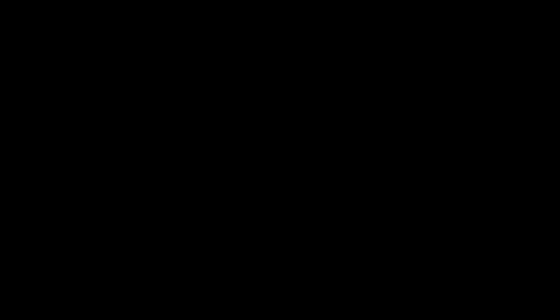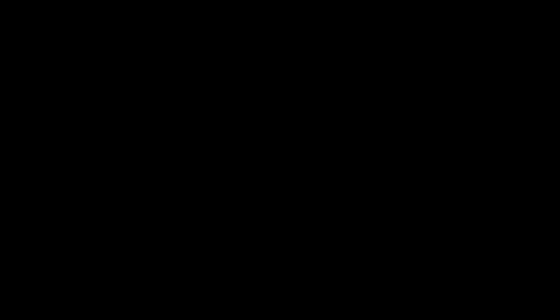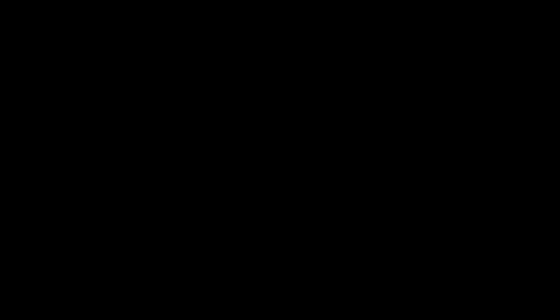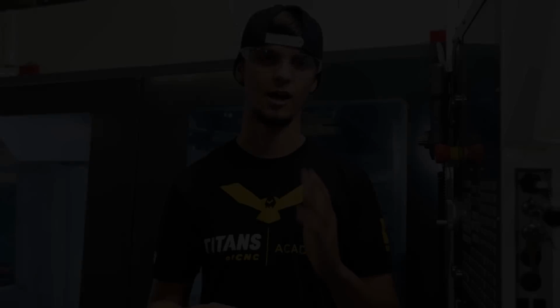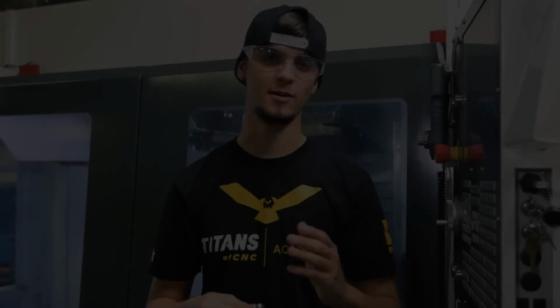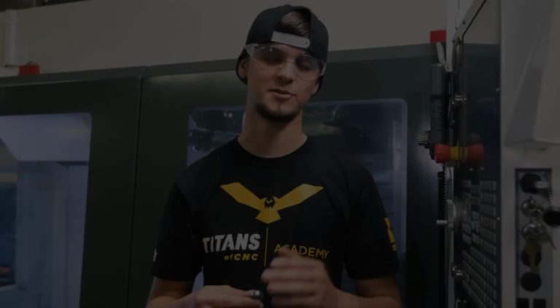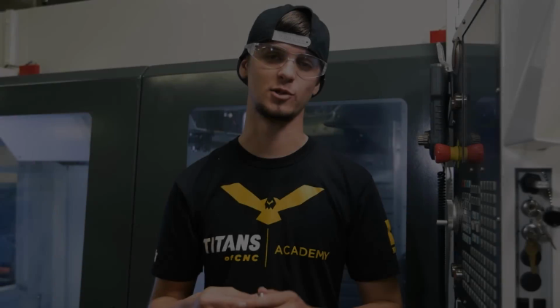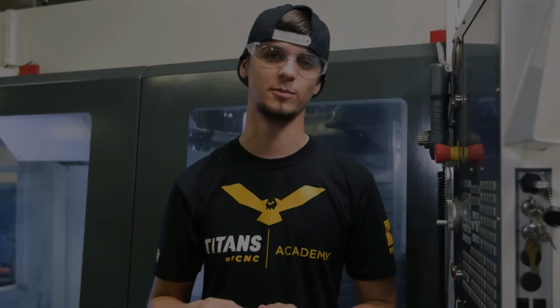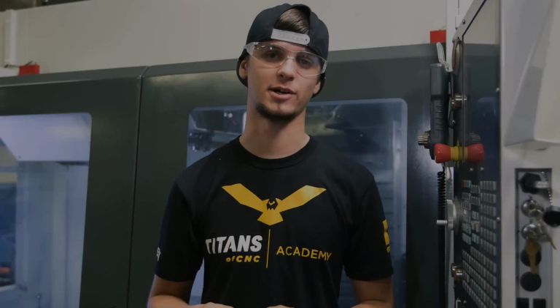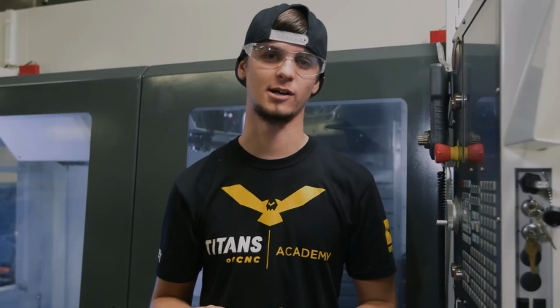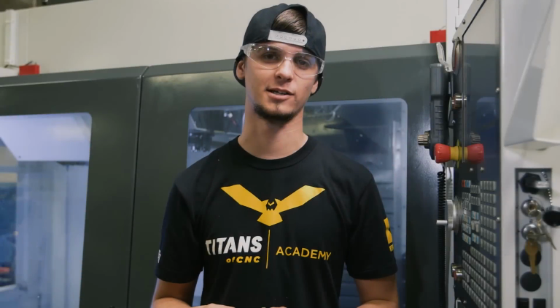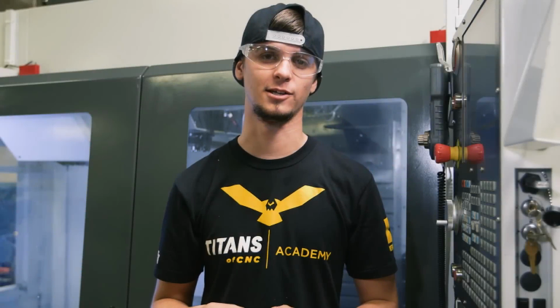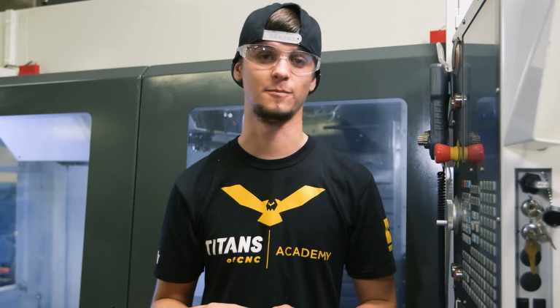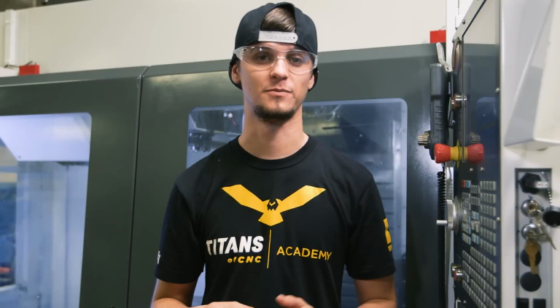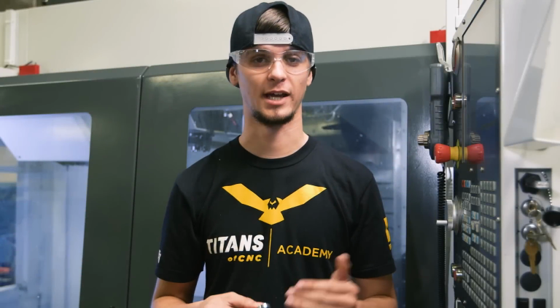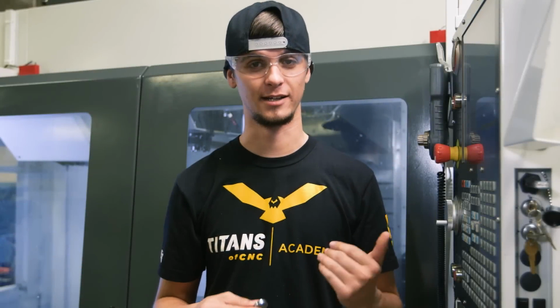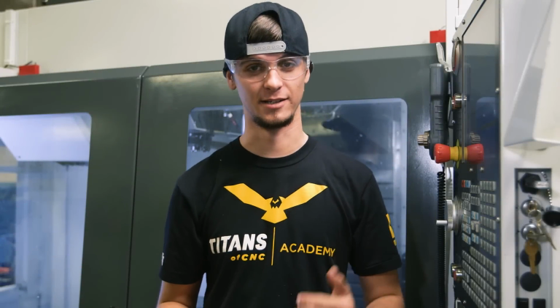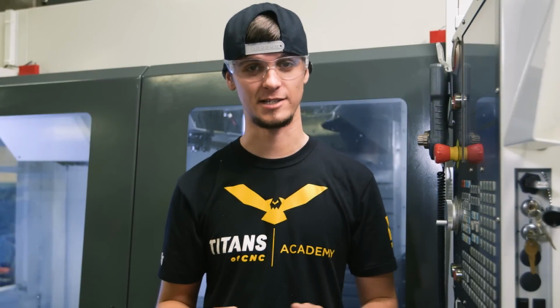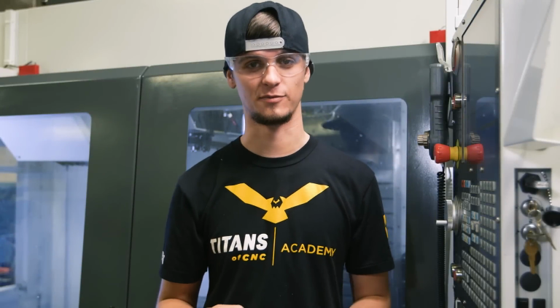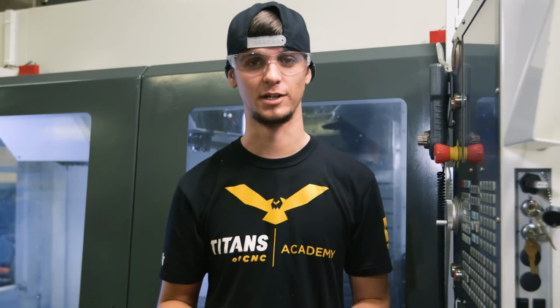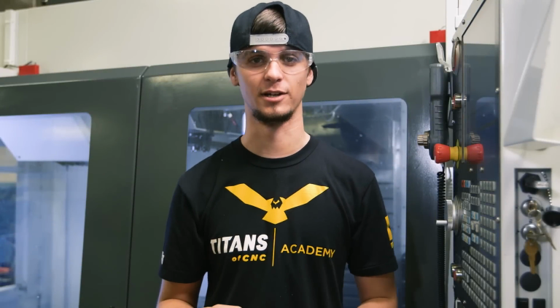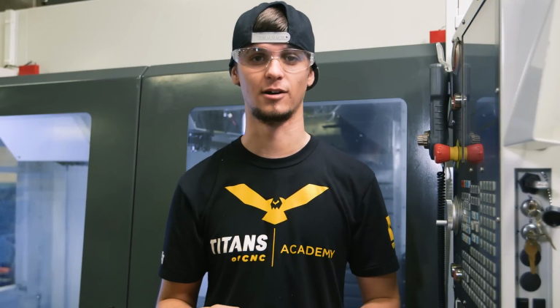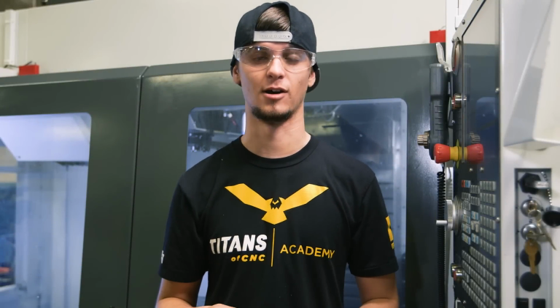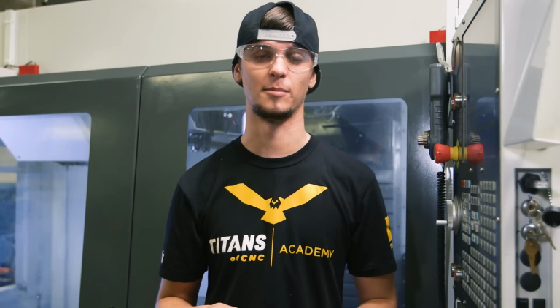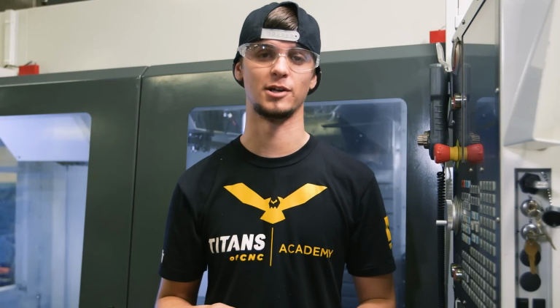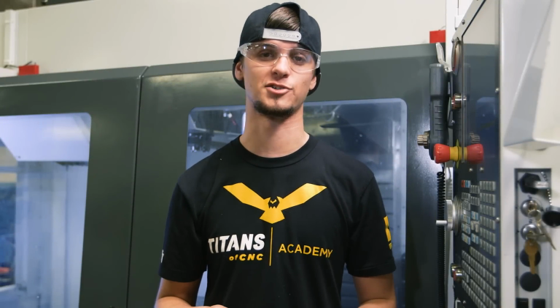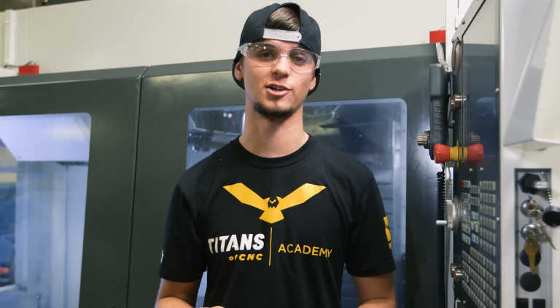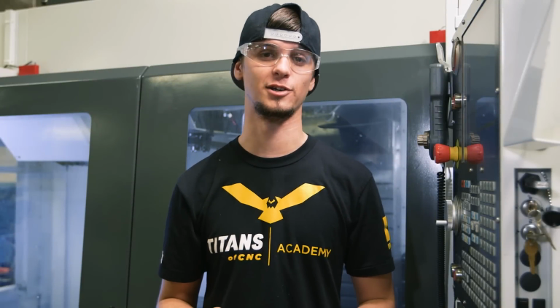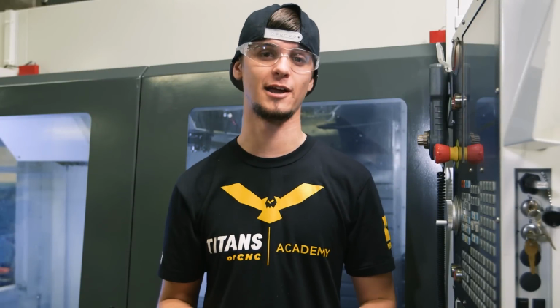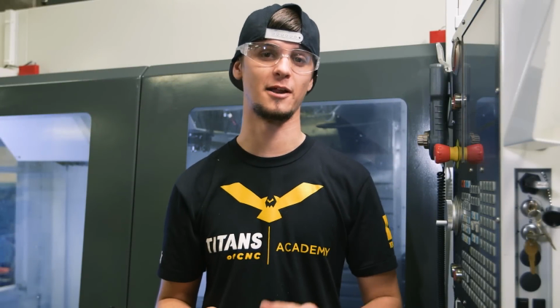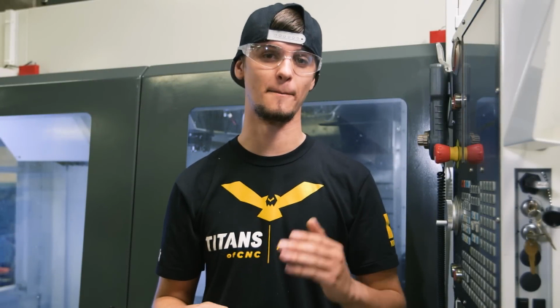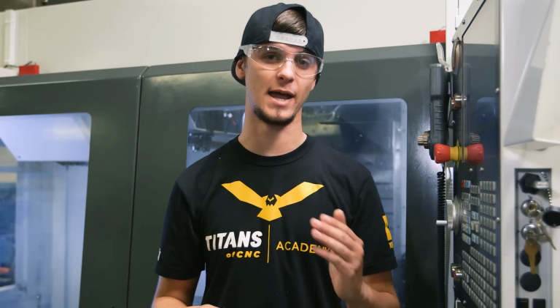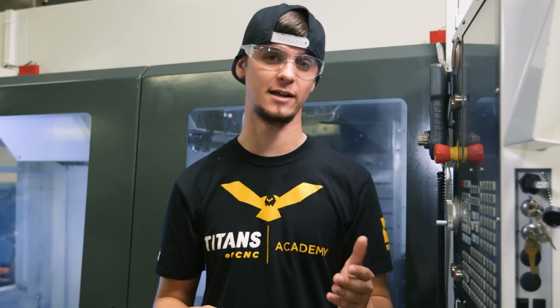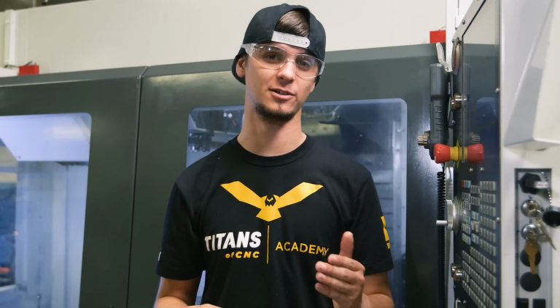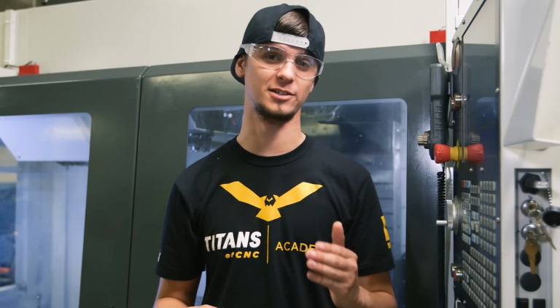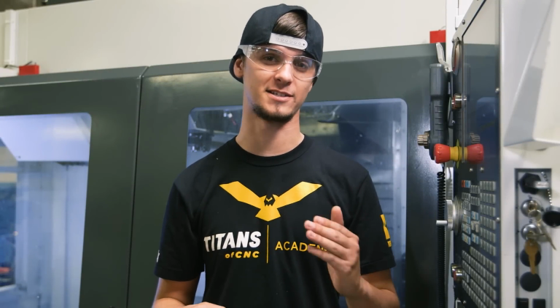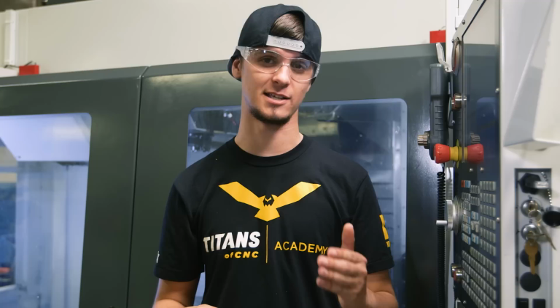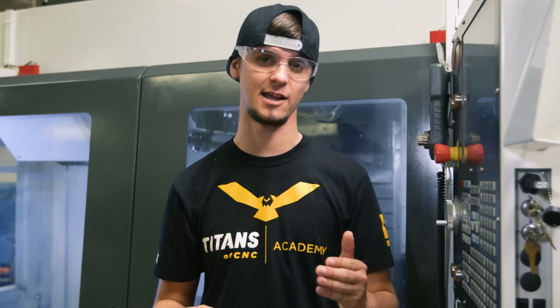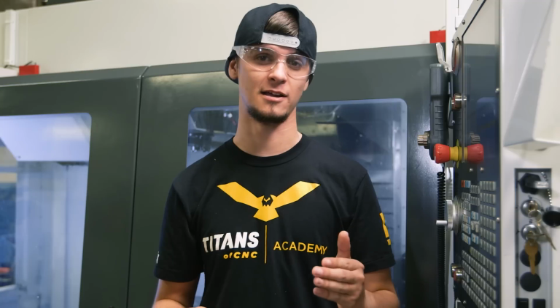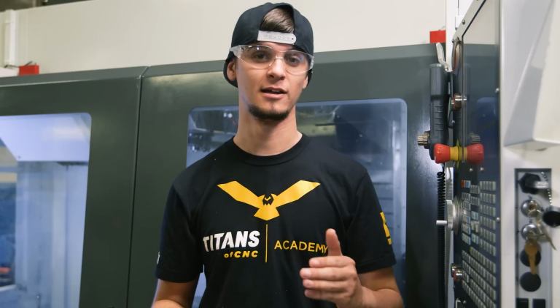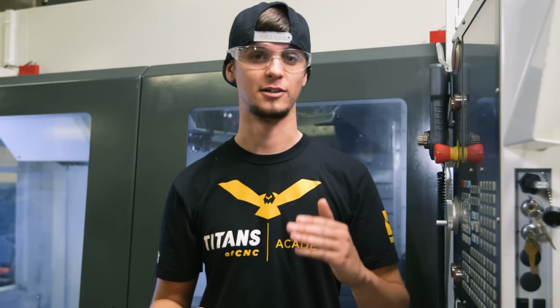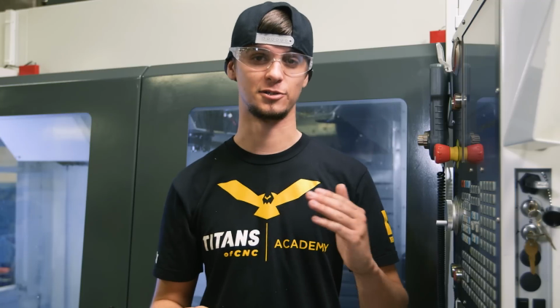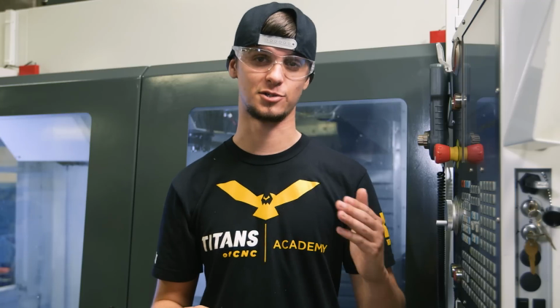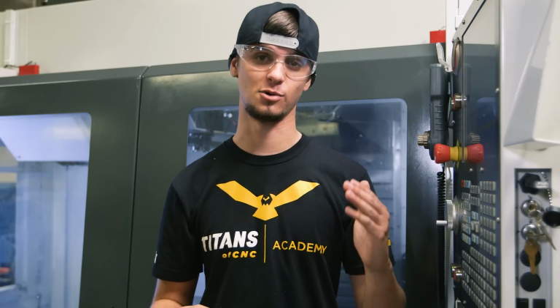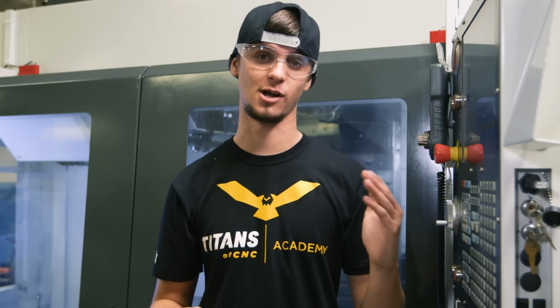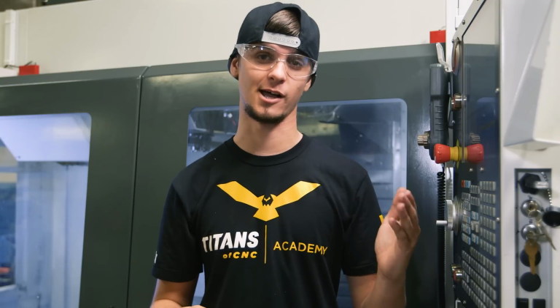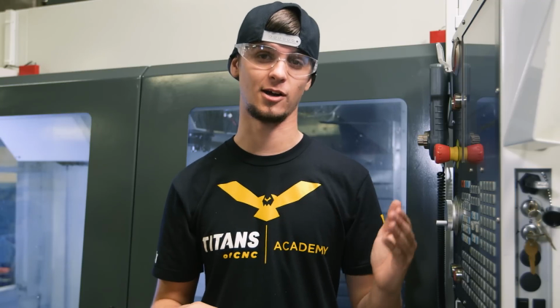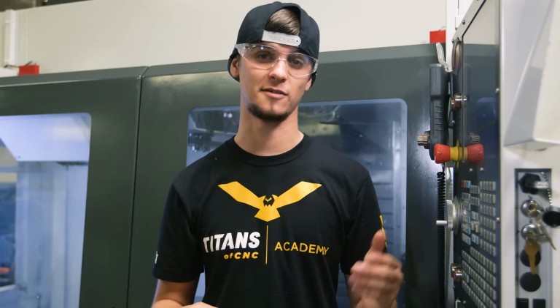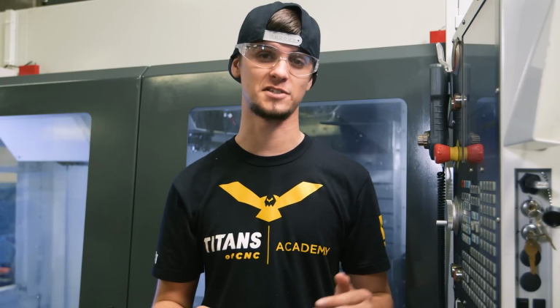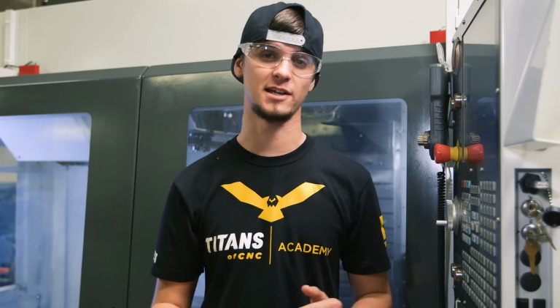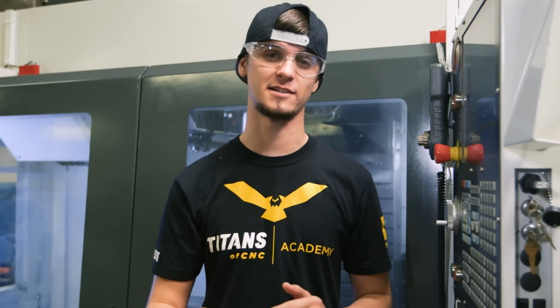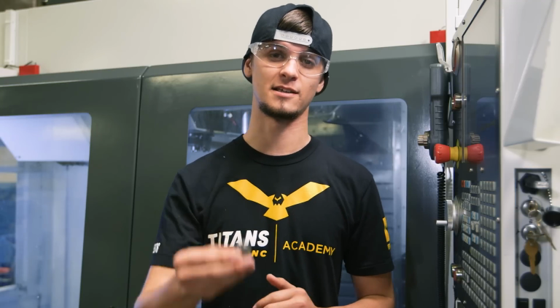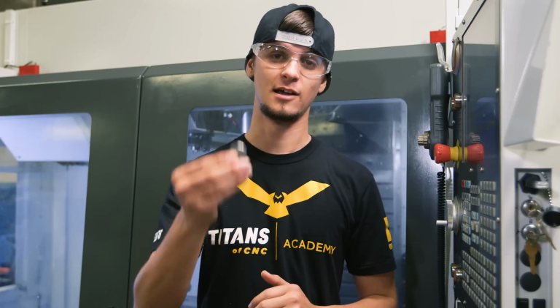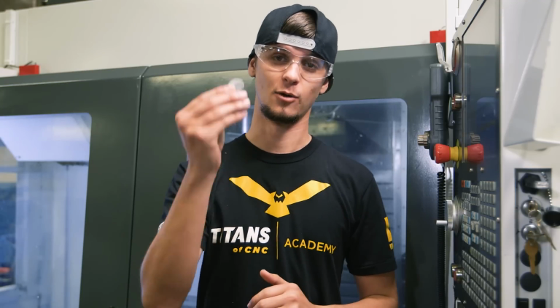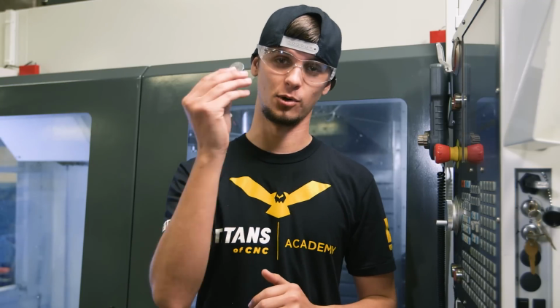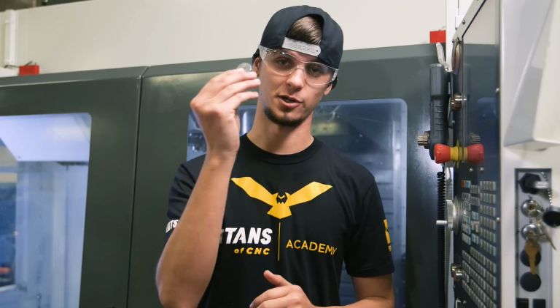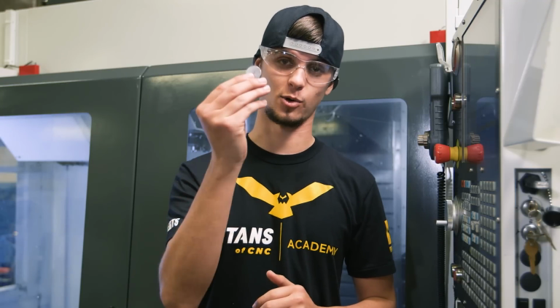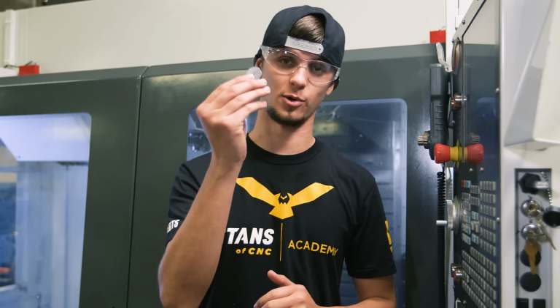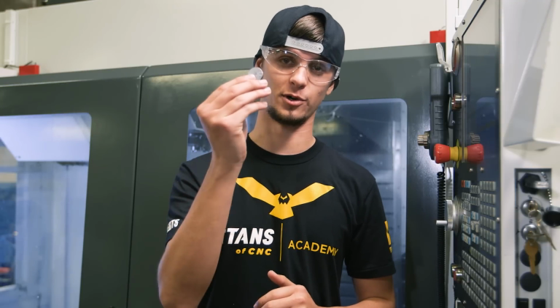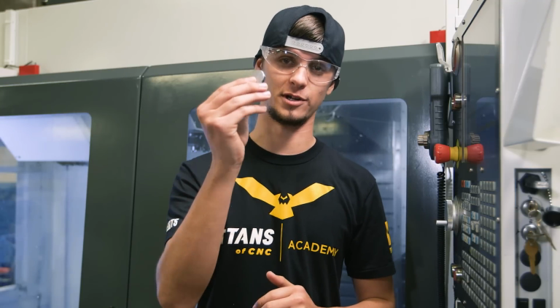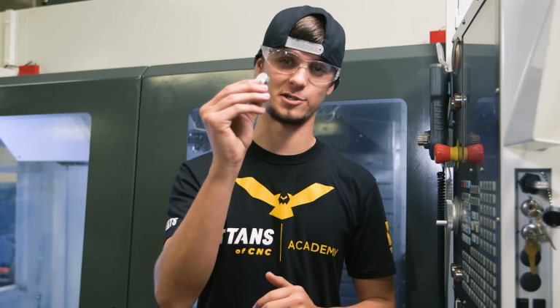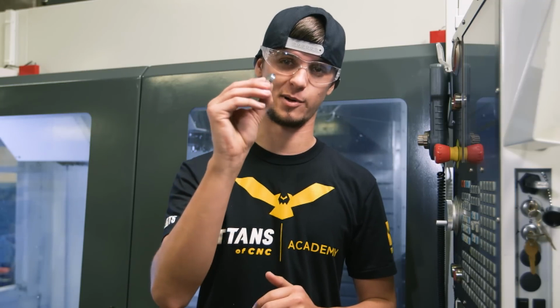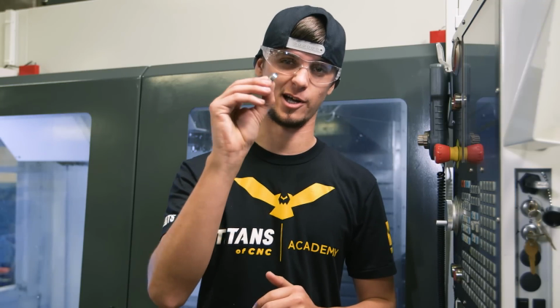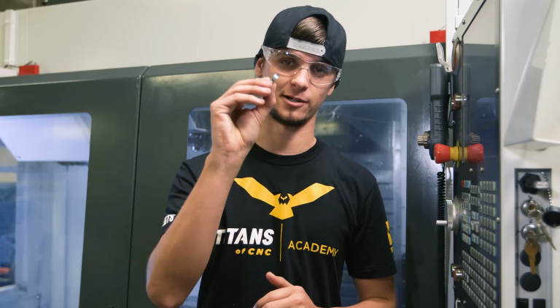Hi, I'm Stuart McConaughey and in this video I'm going to show you how to manually set your tool height offsets with a quarter inch puck.